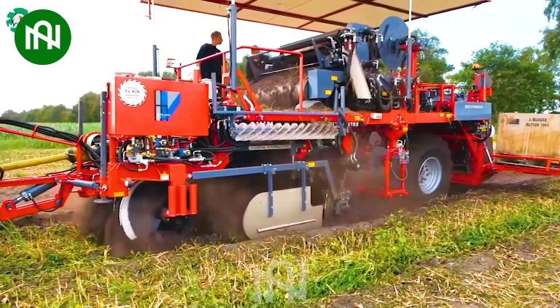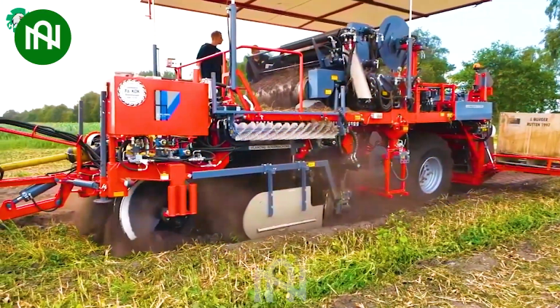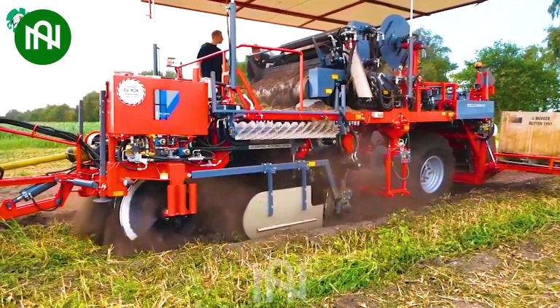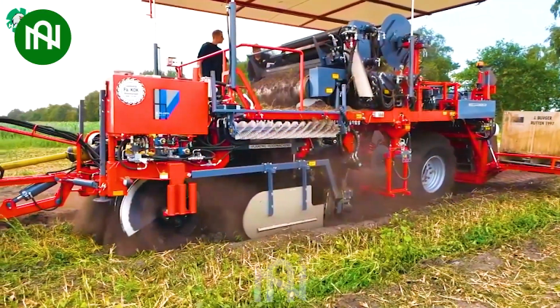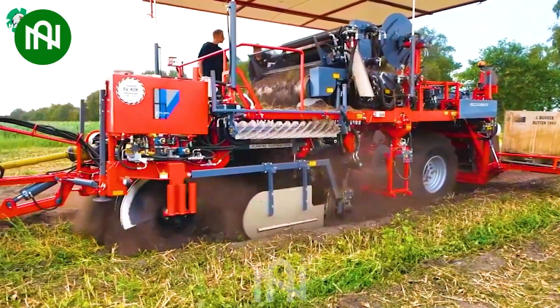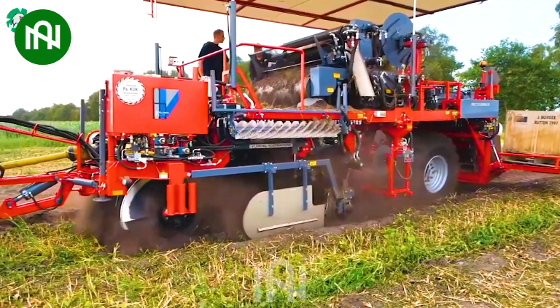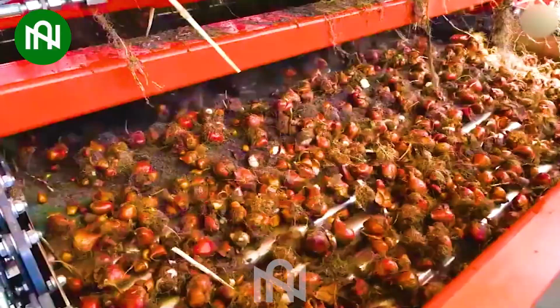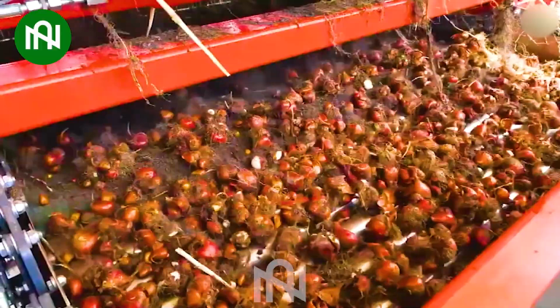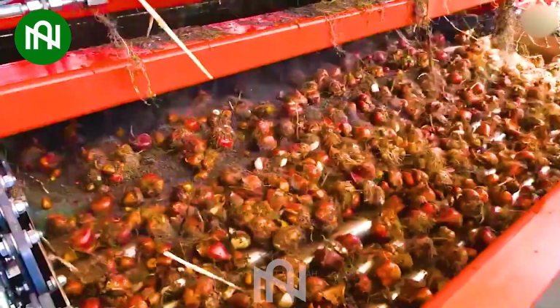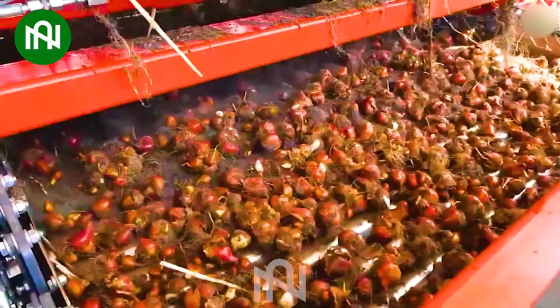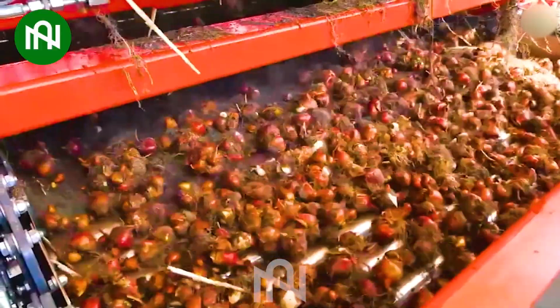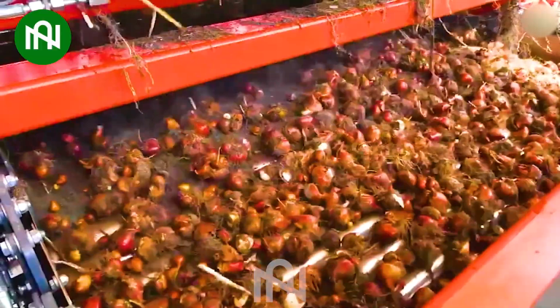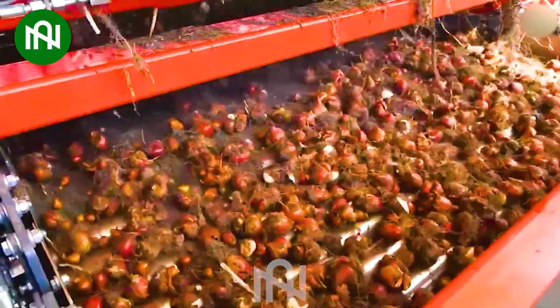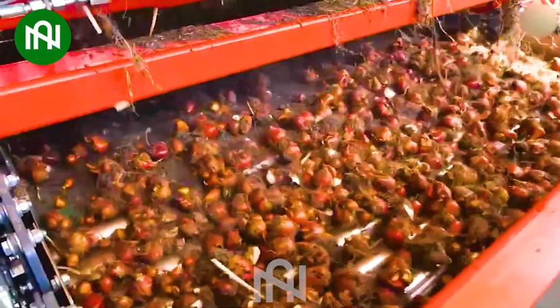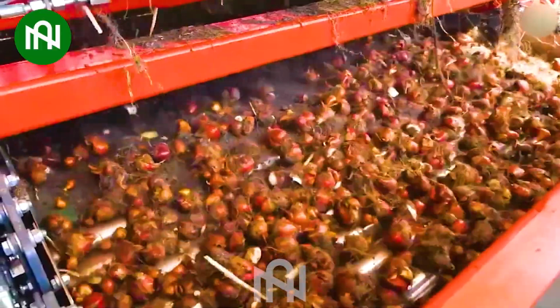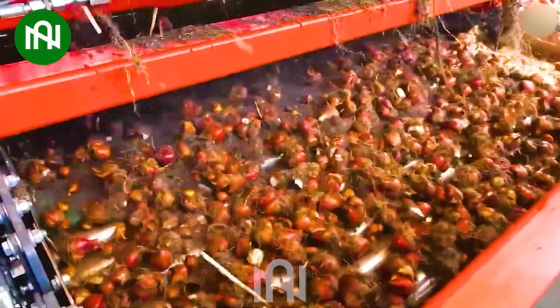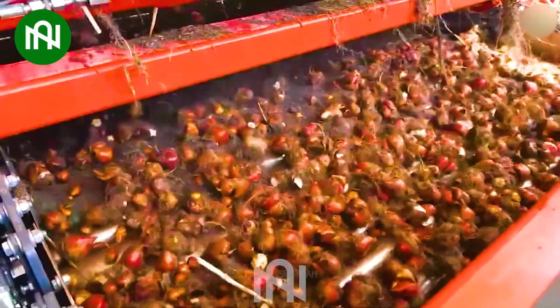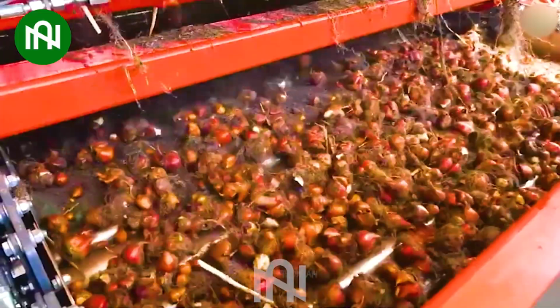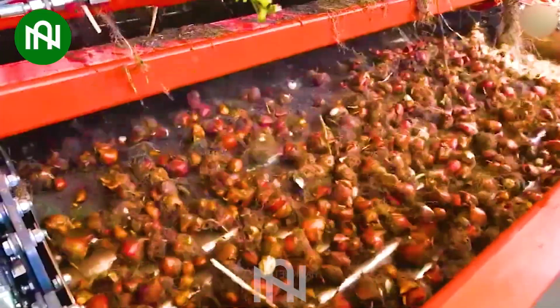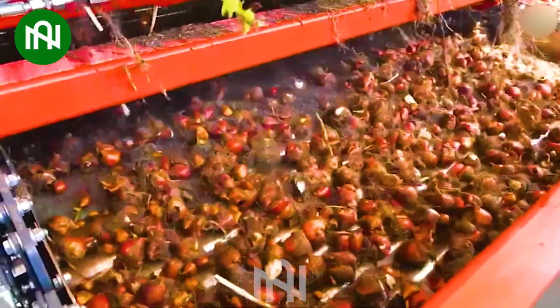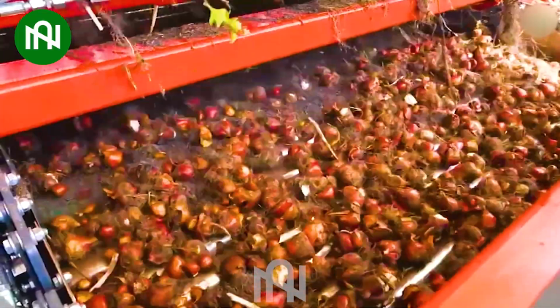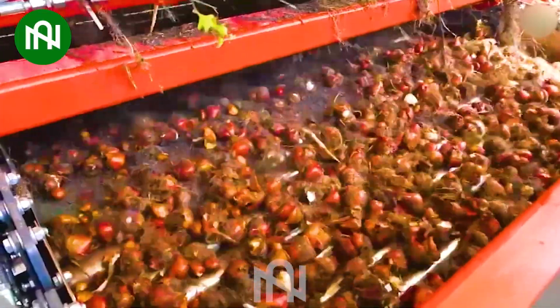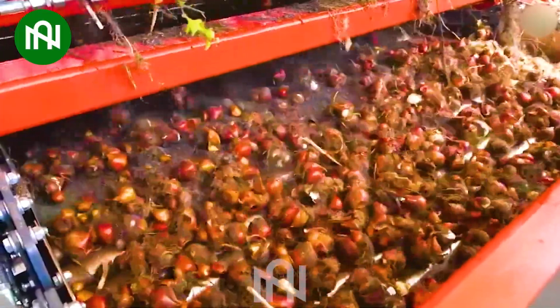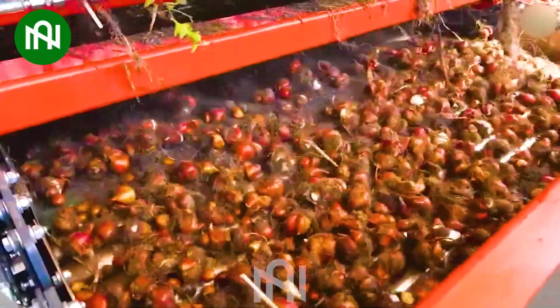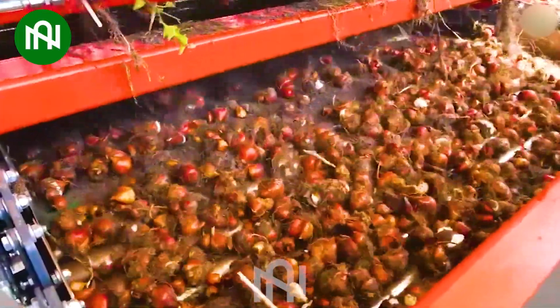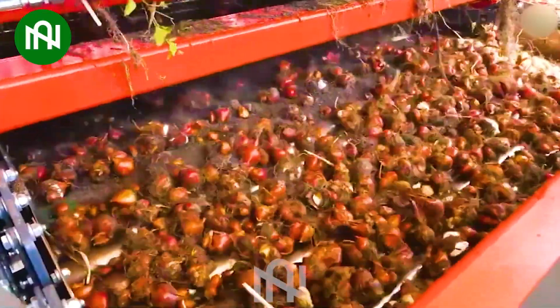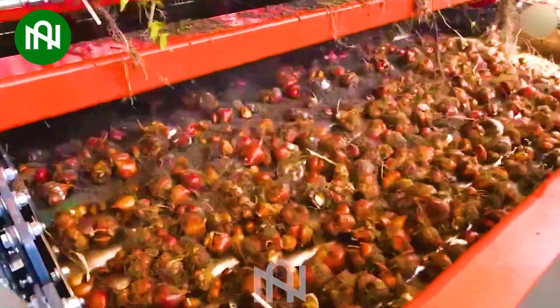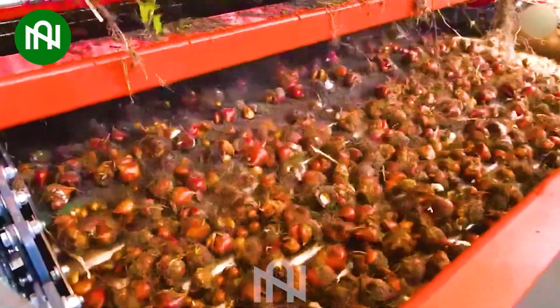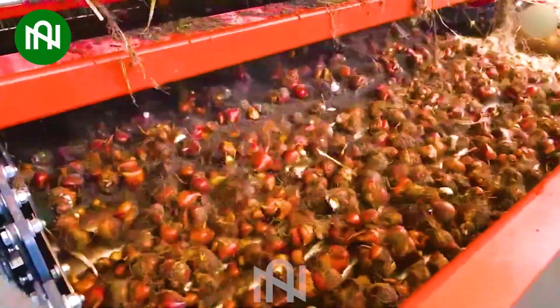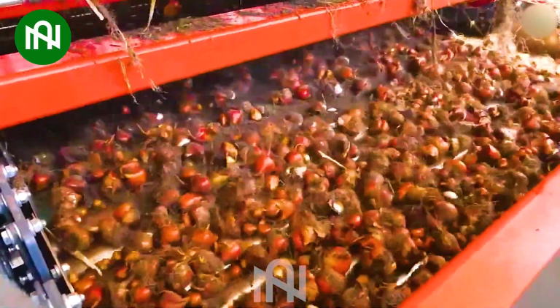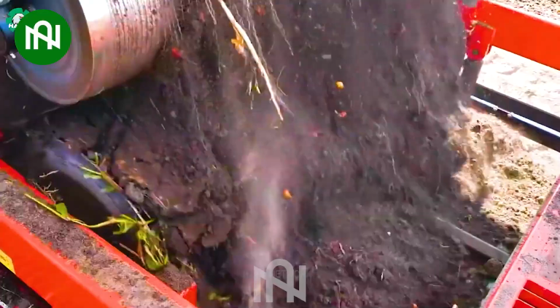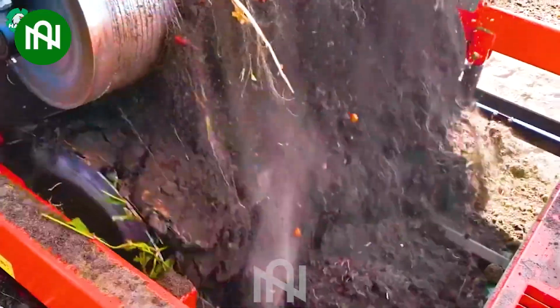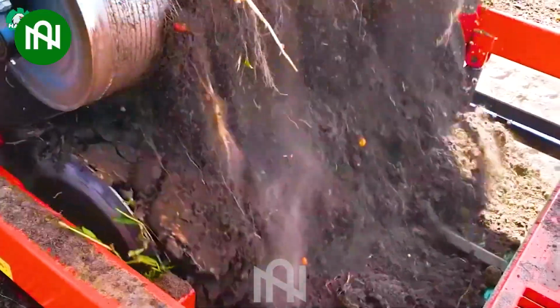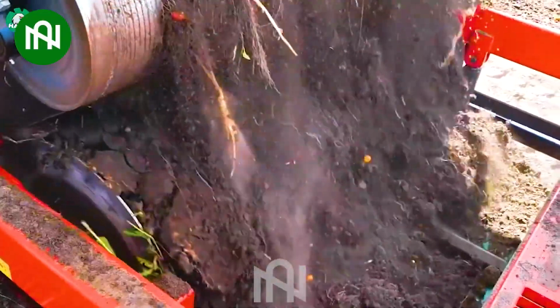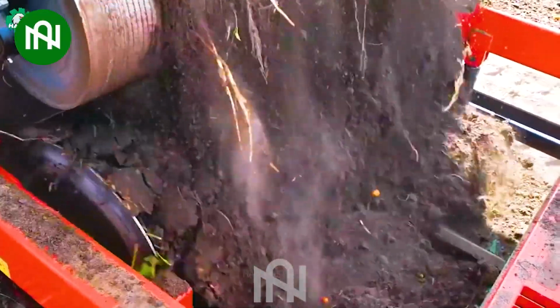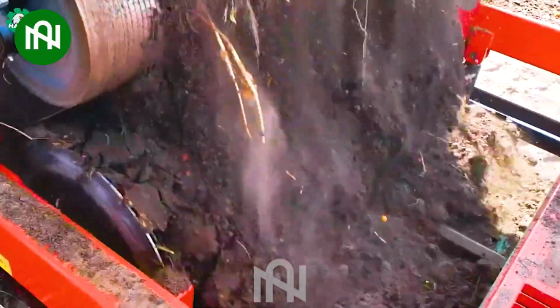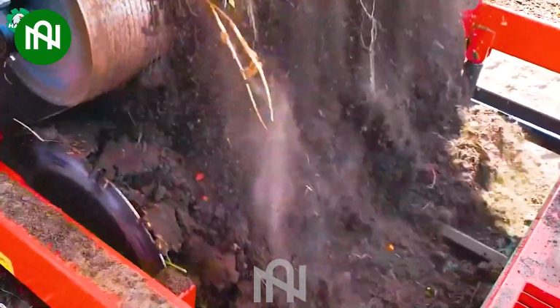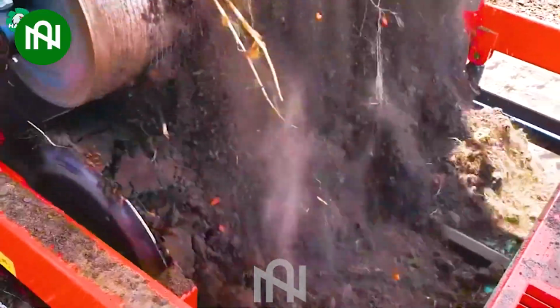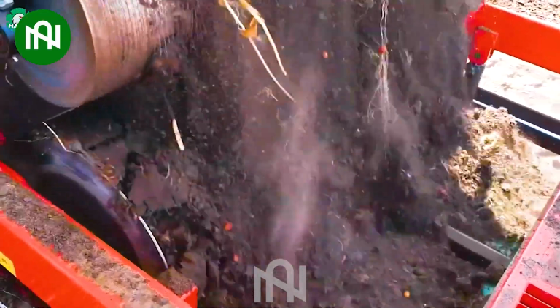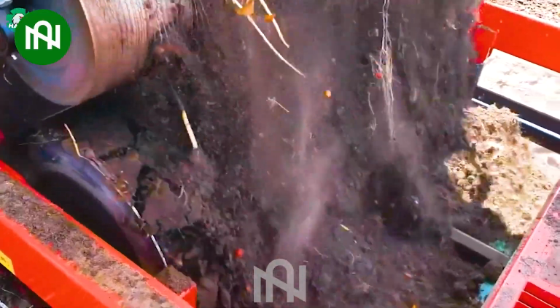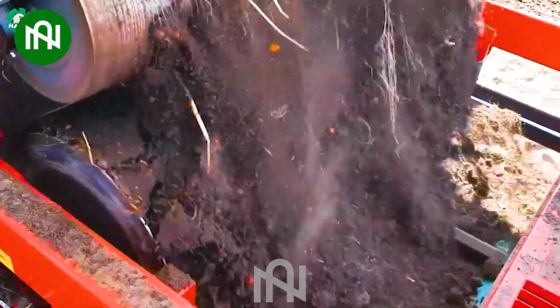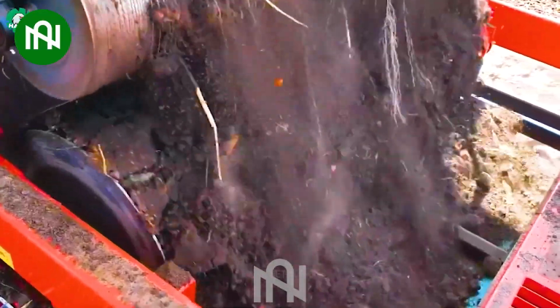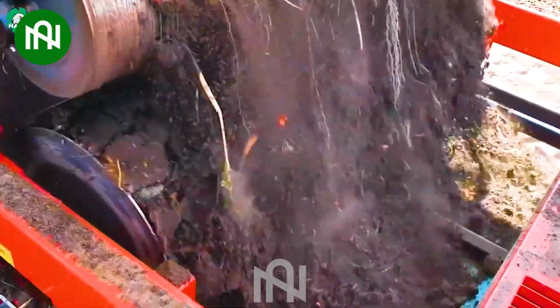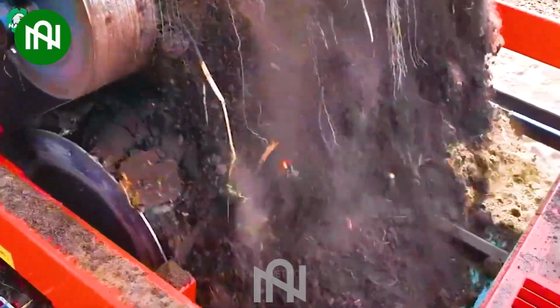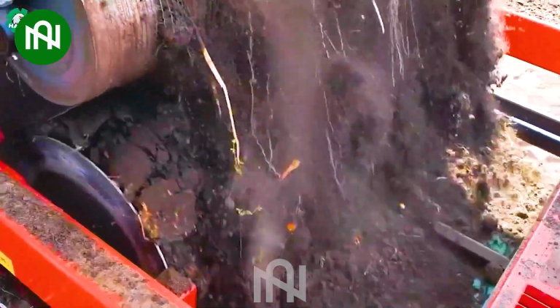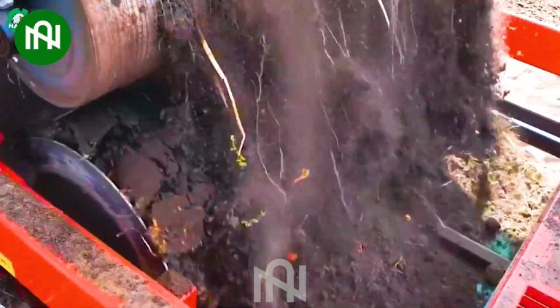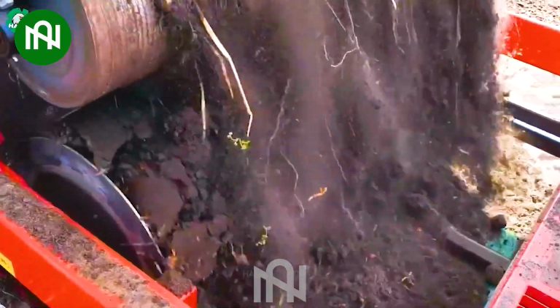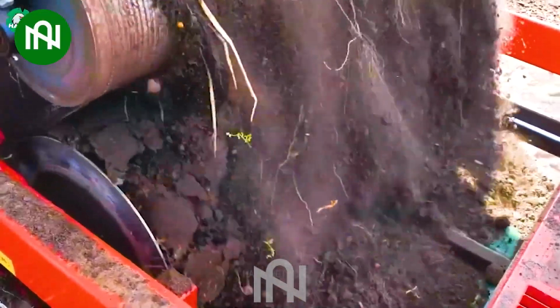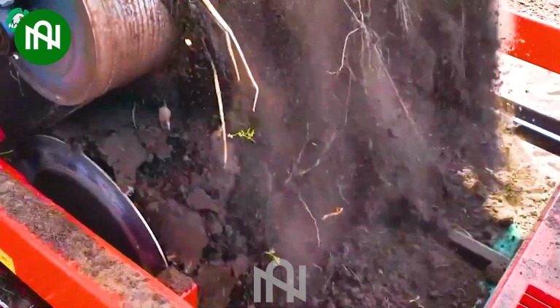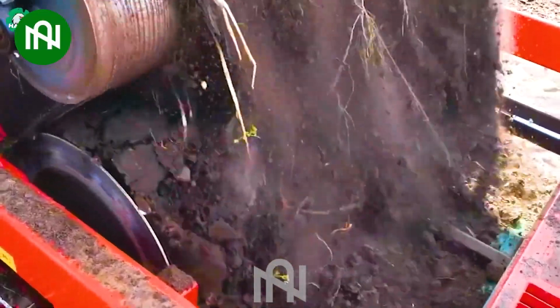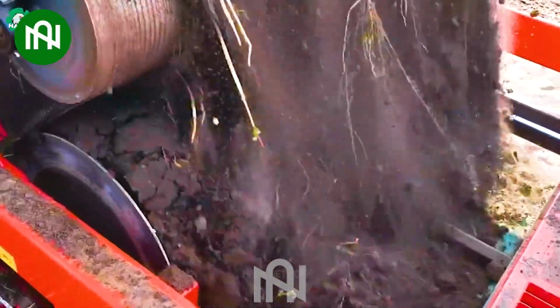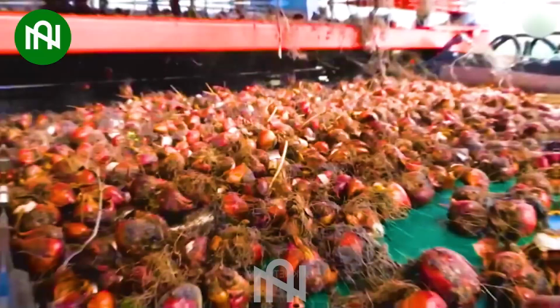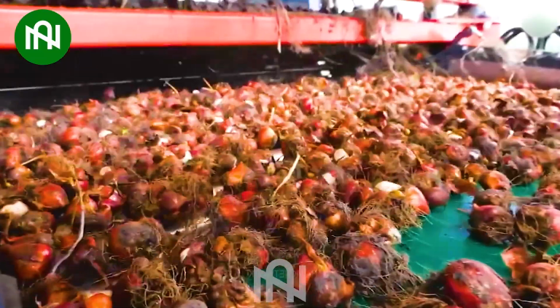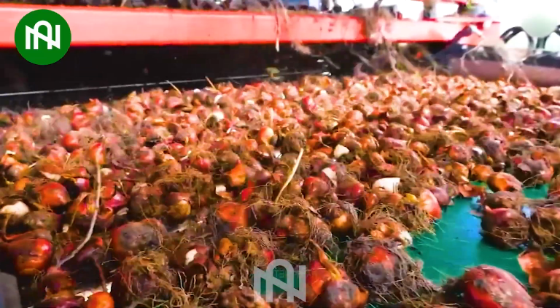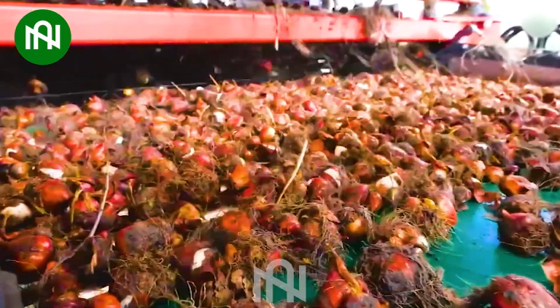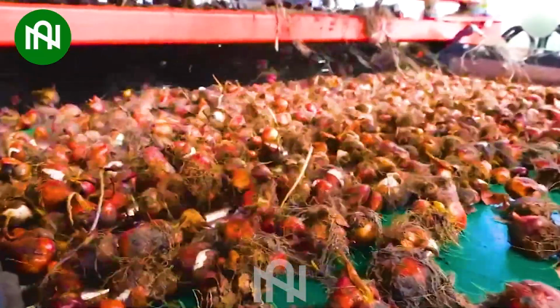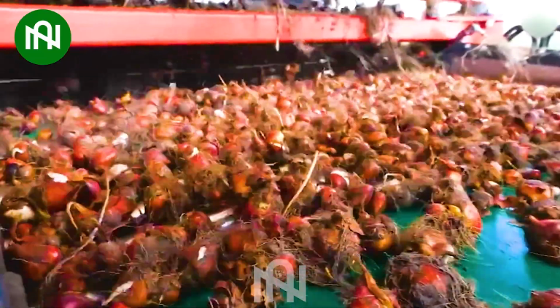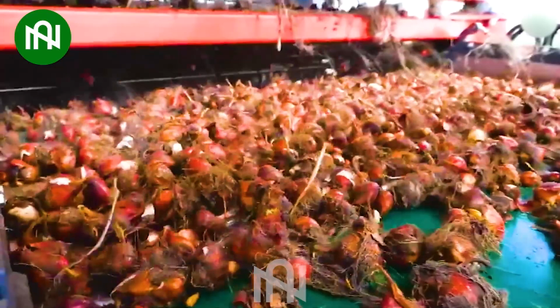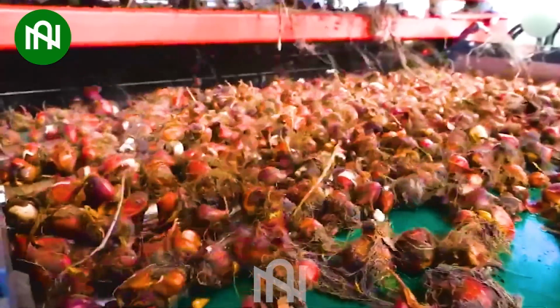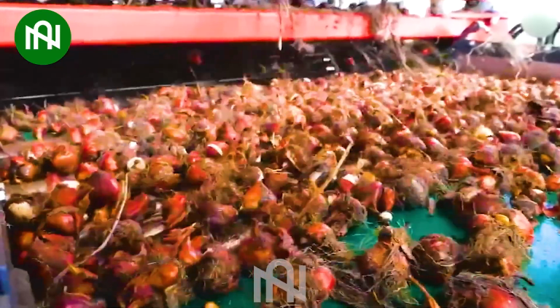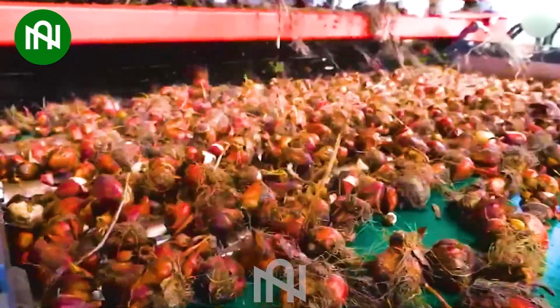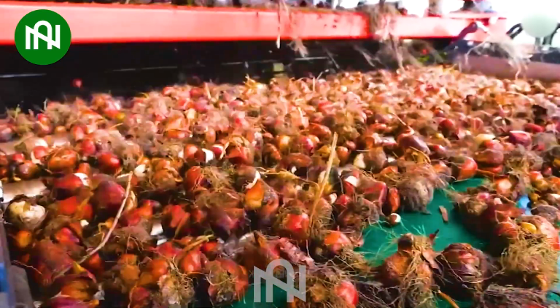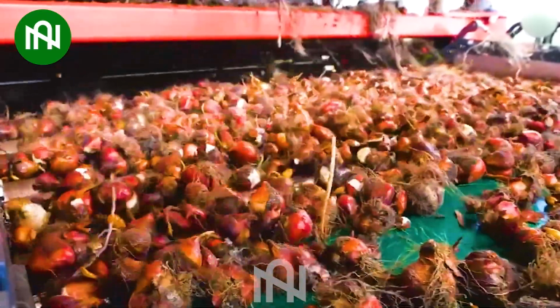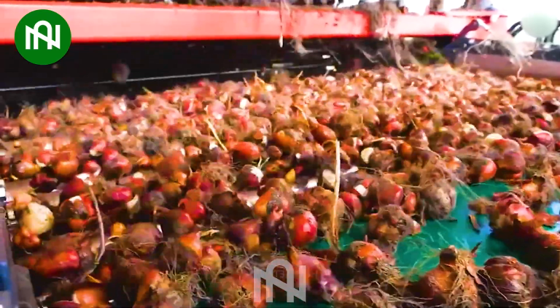This harvester collects tulip bulbs efficiently, simplifying the harvesting process and ensuring minimal impact on the plant's future growth.